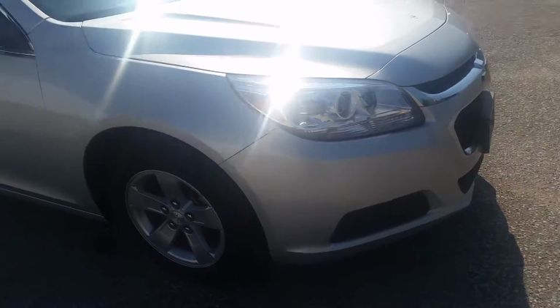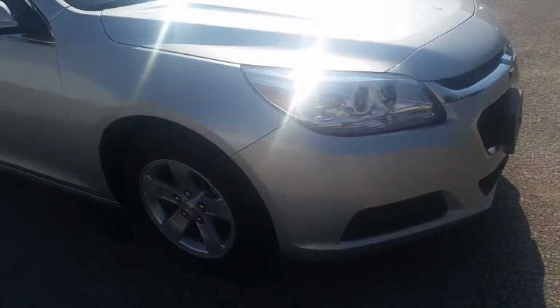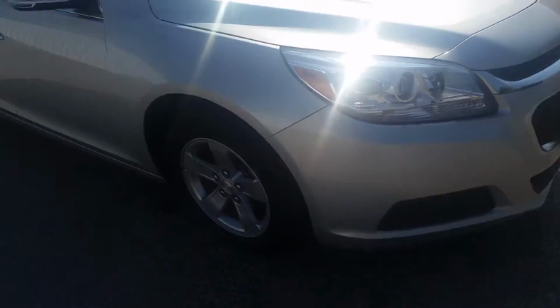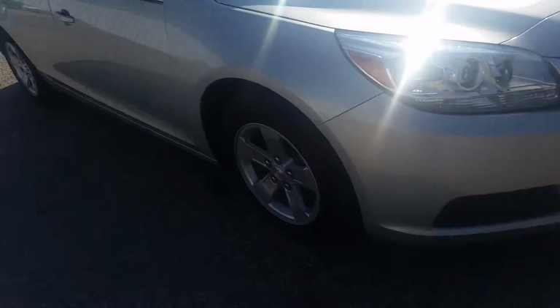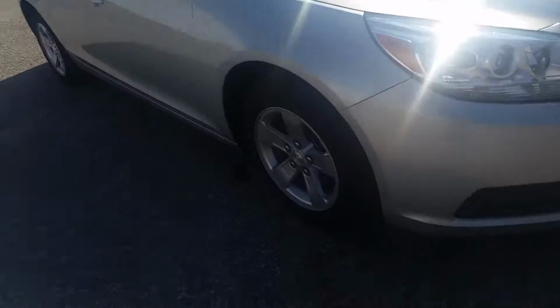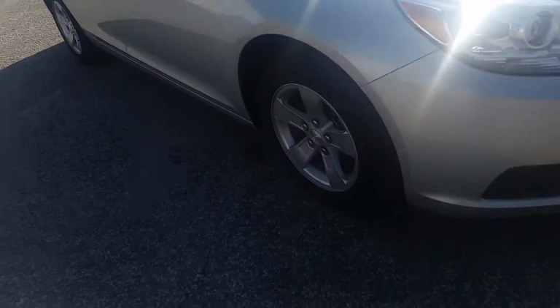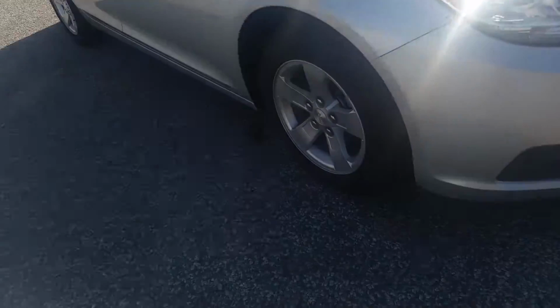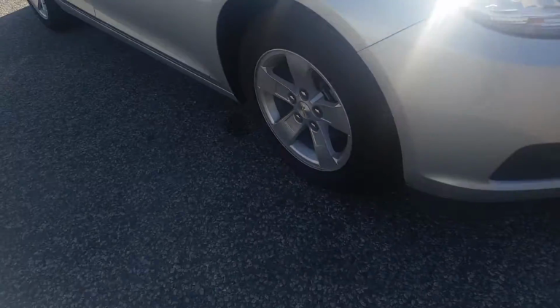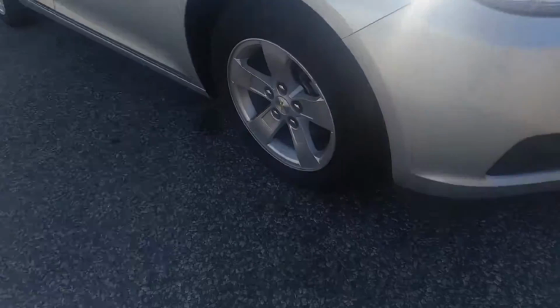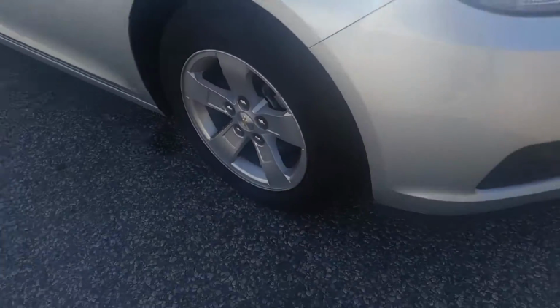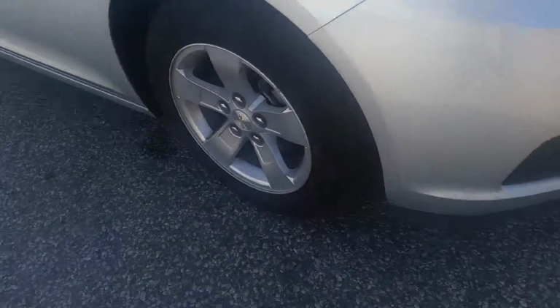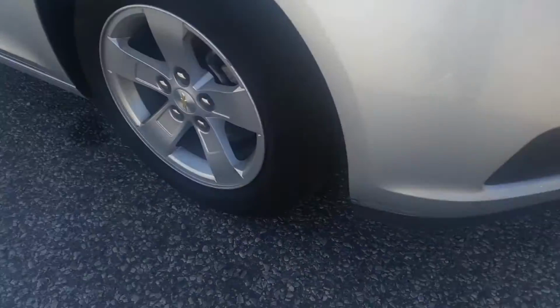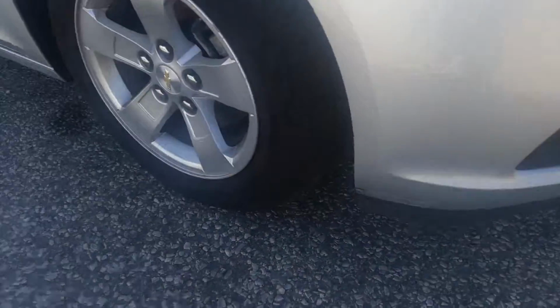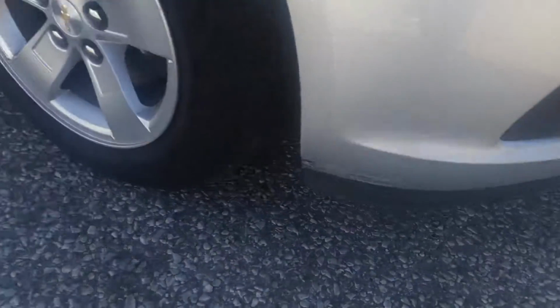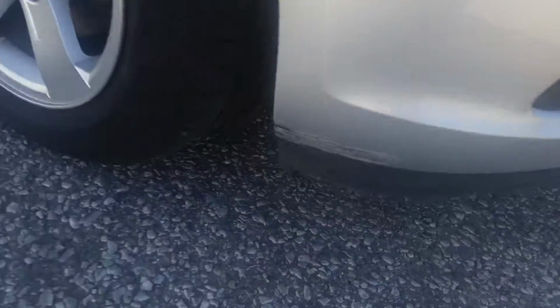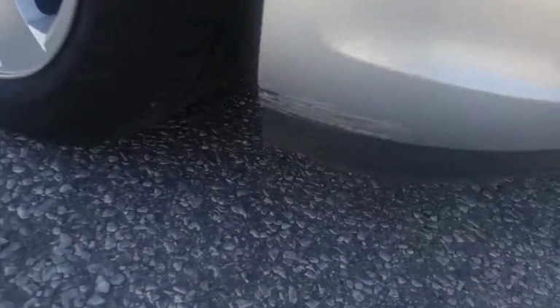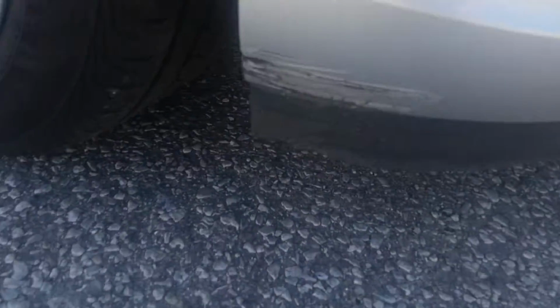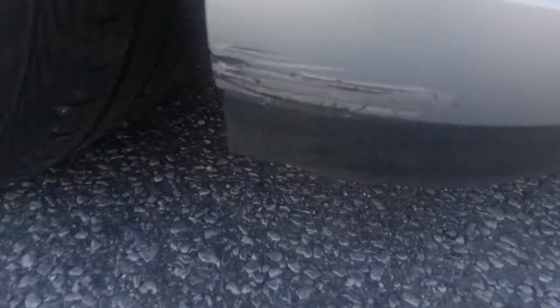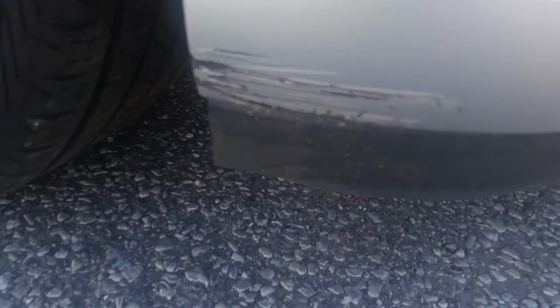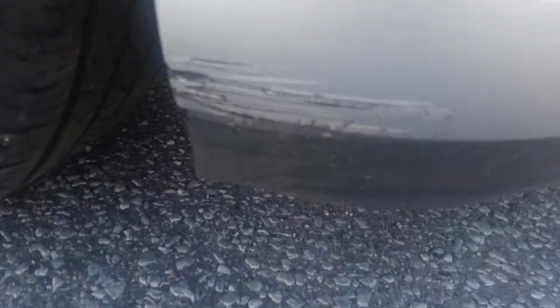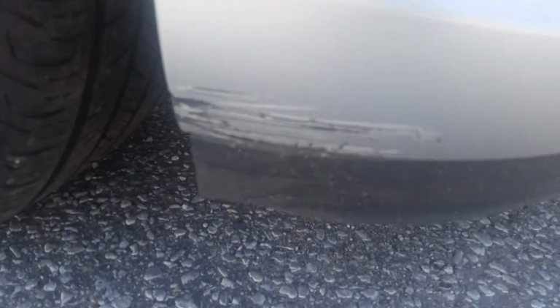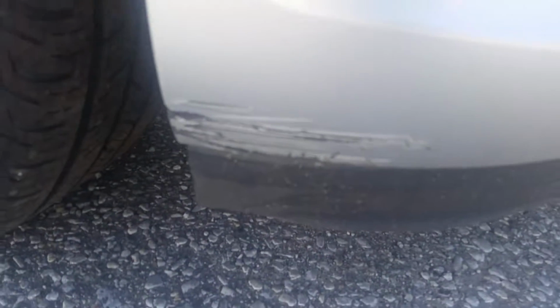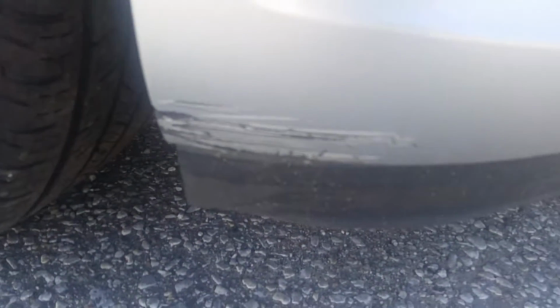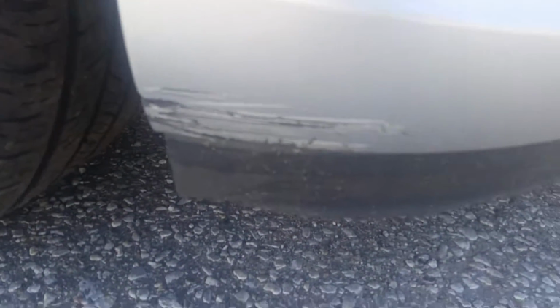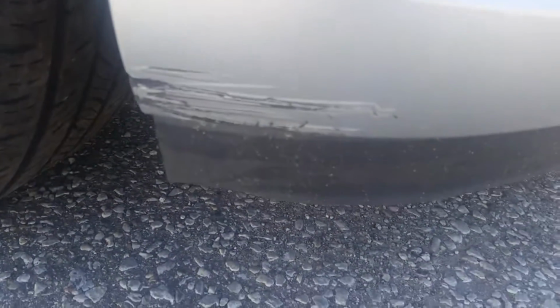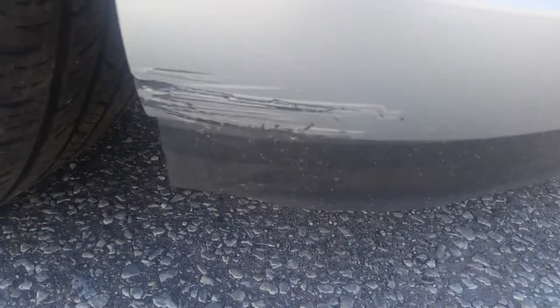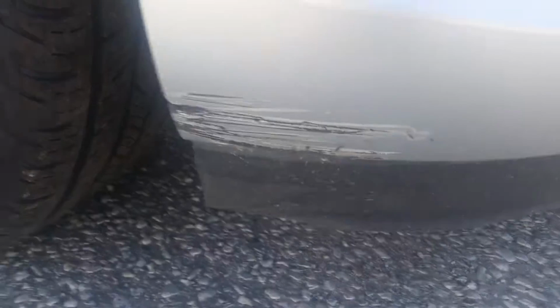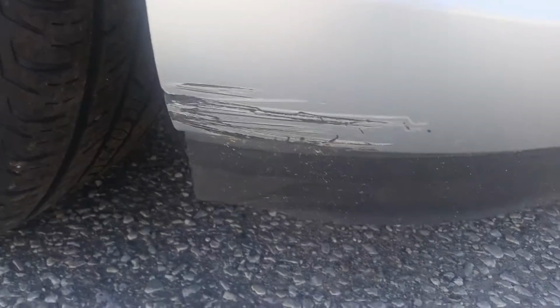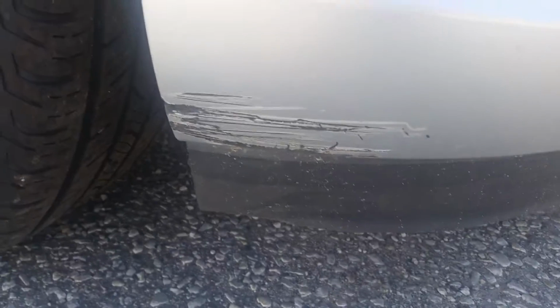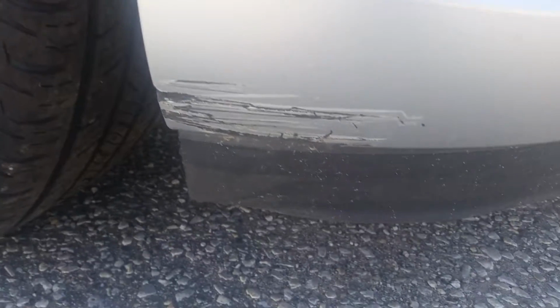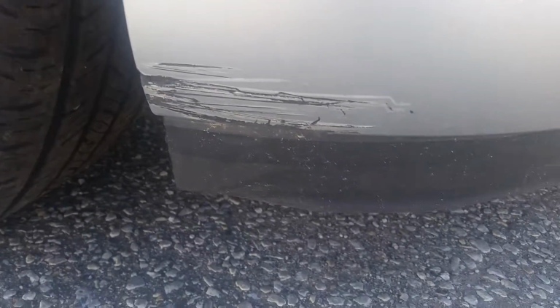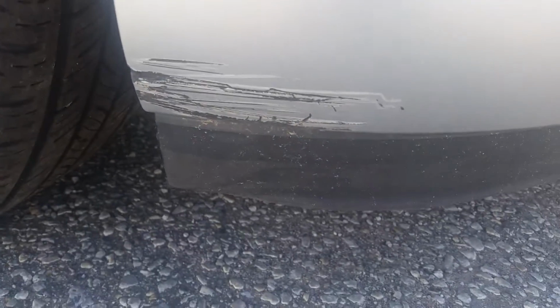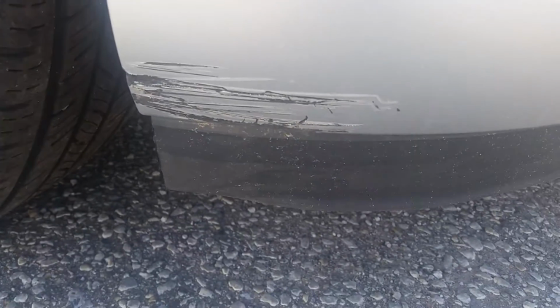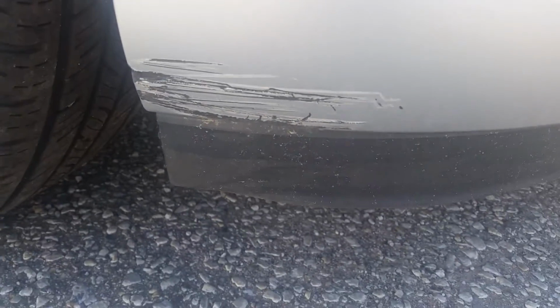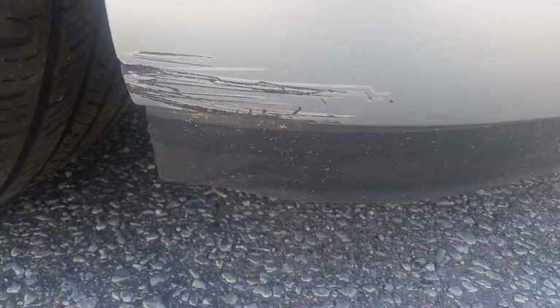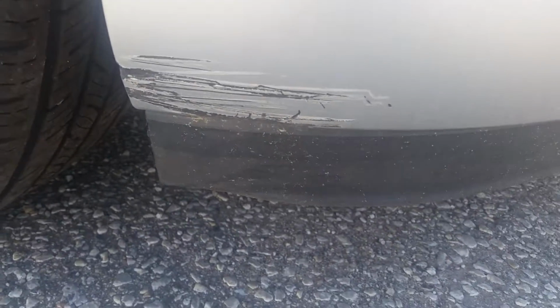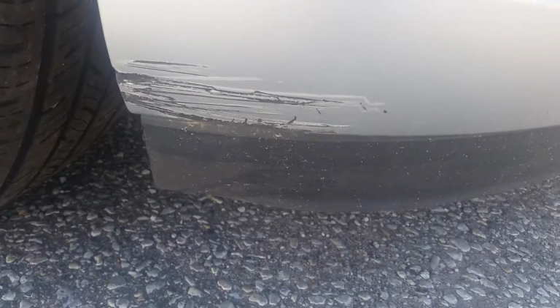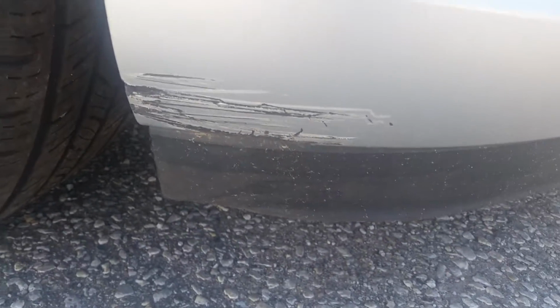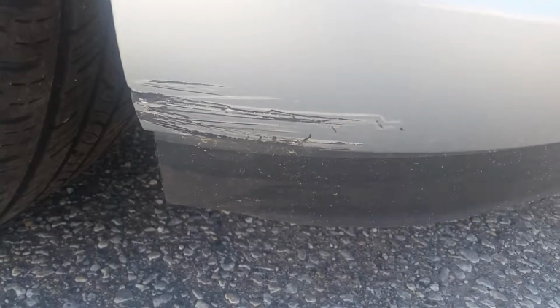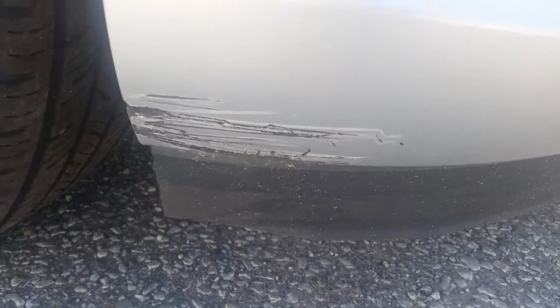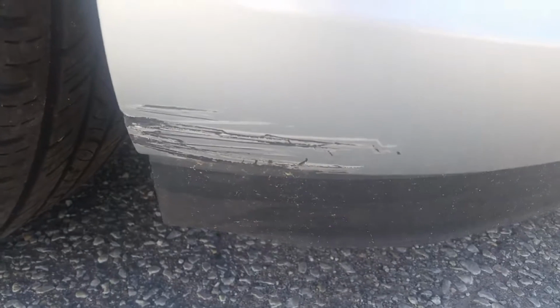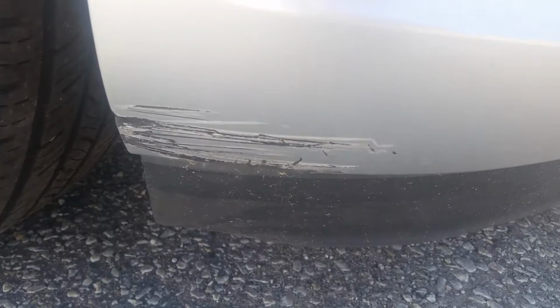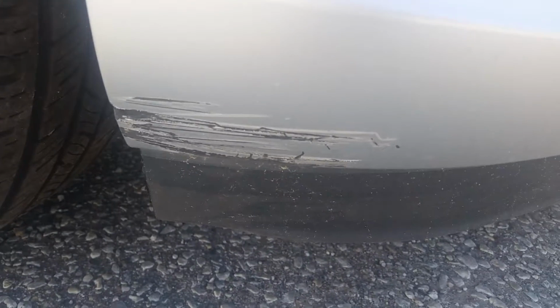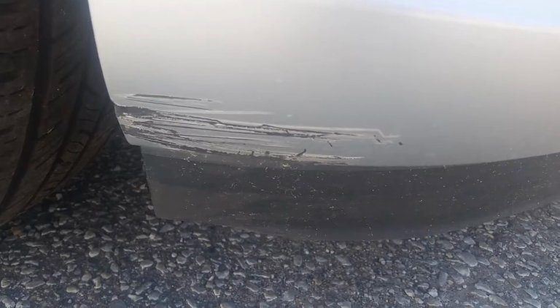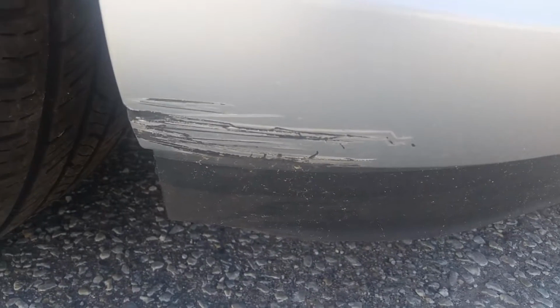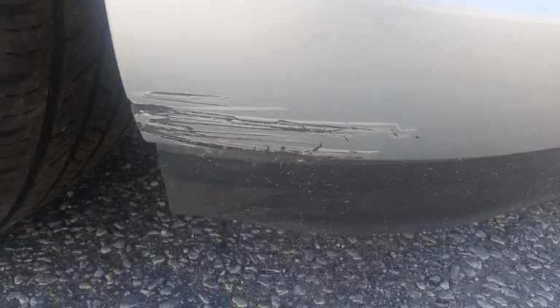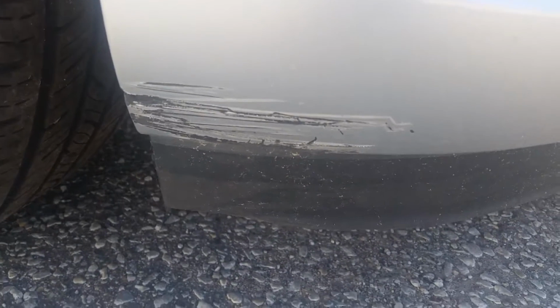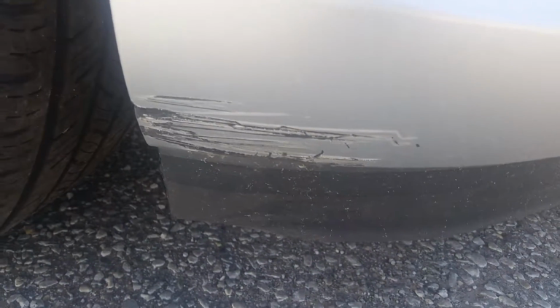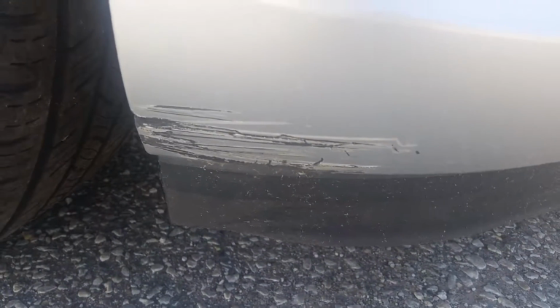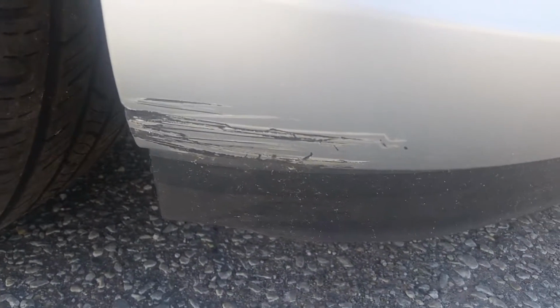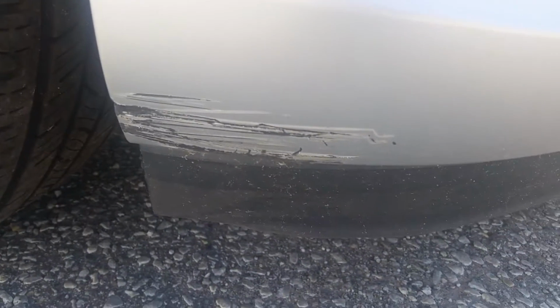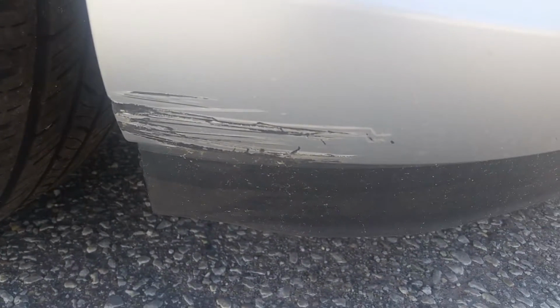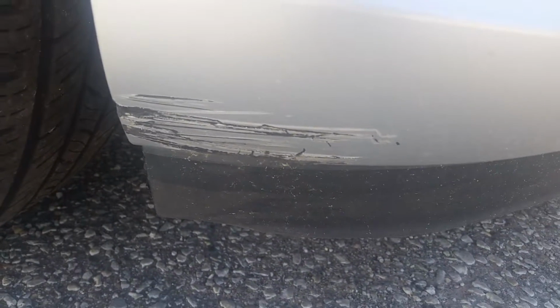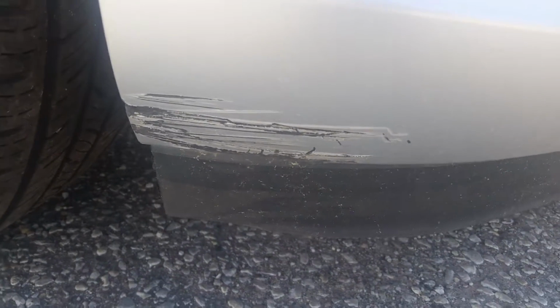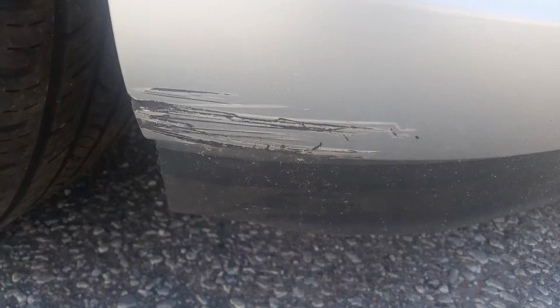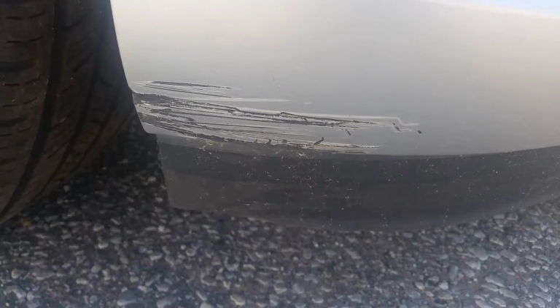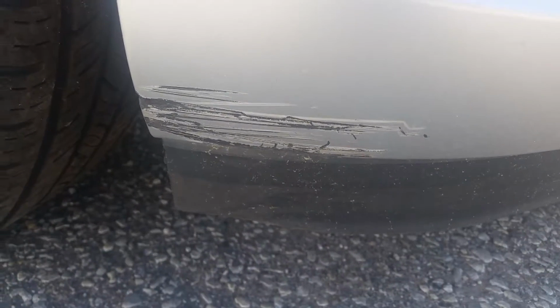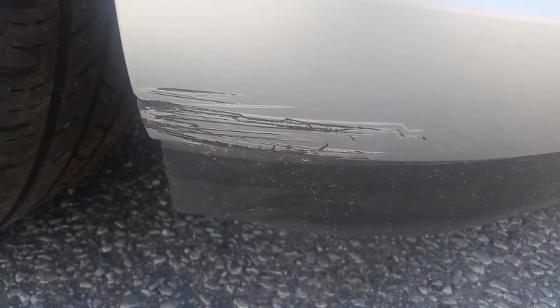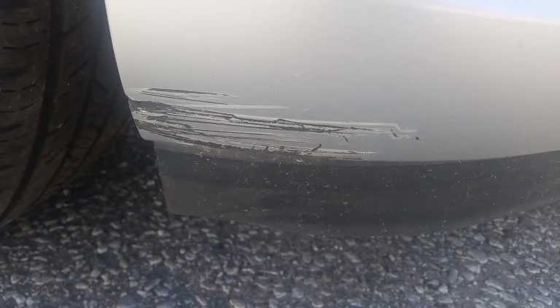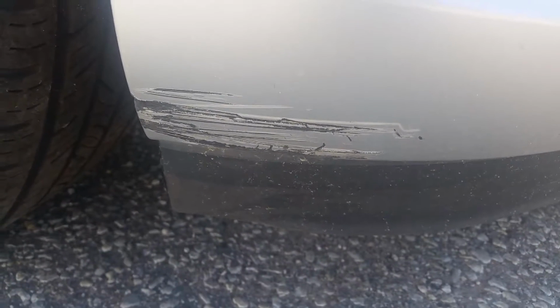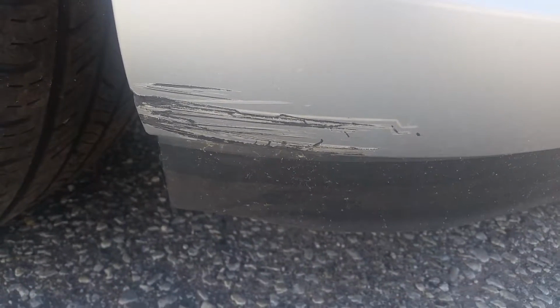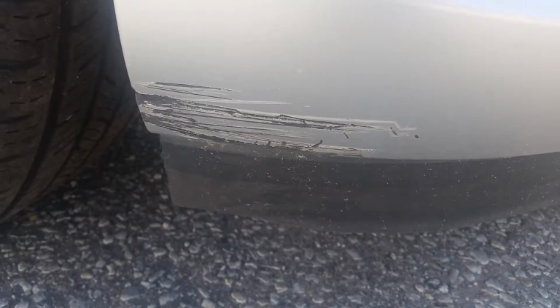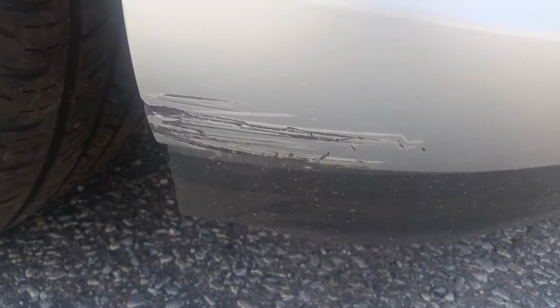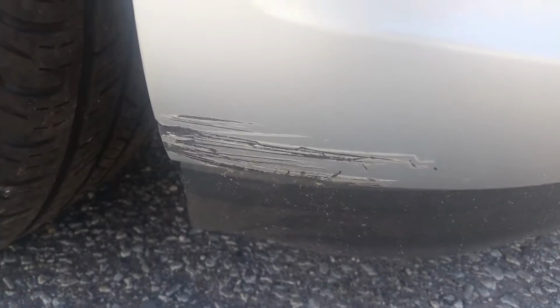I do notice right down here — and this is something you wouldn't really notice in just pictures online — looks like they got a little close to a curb there.